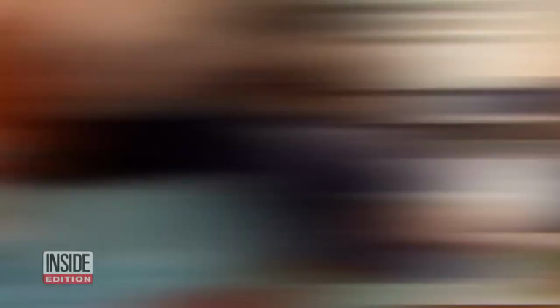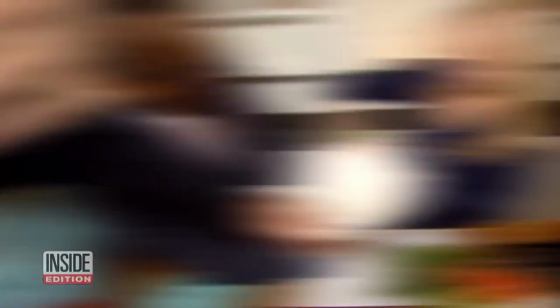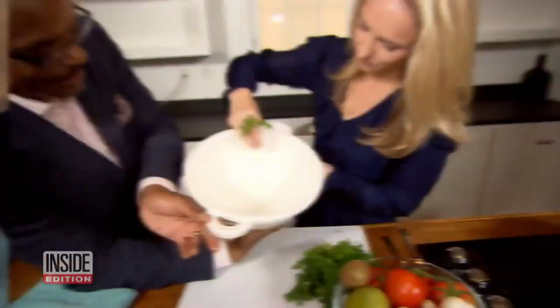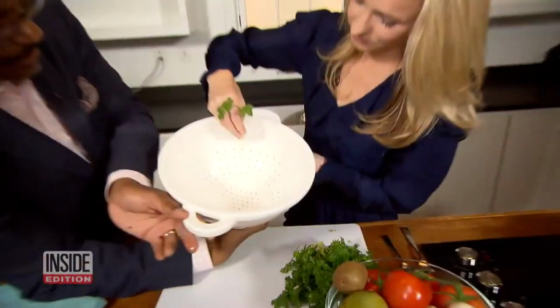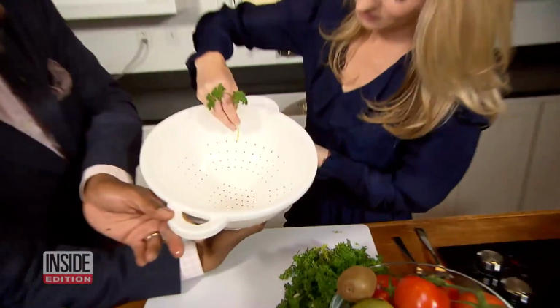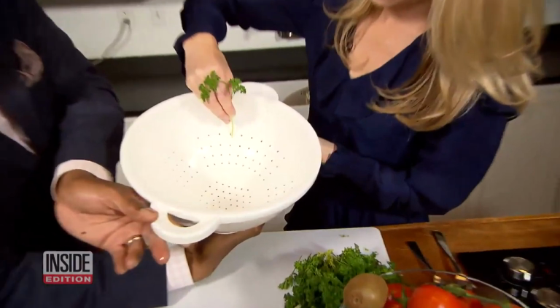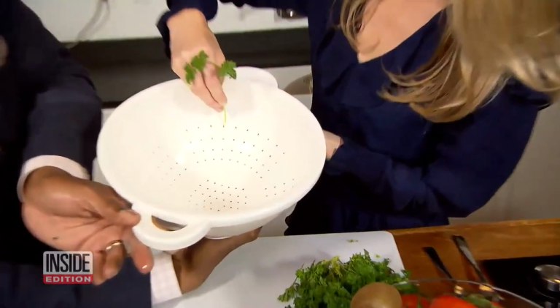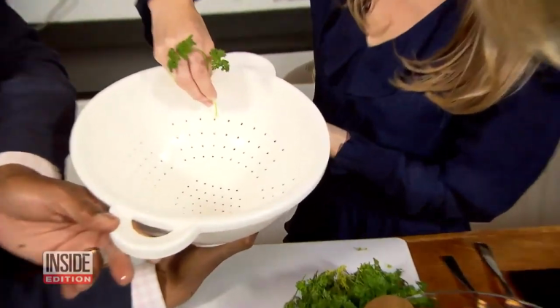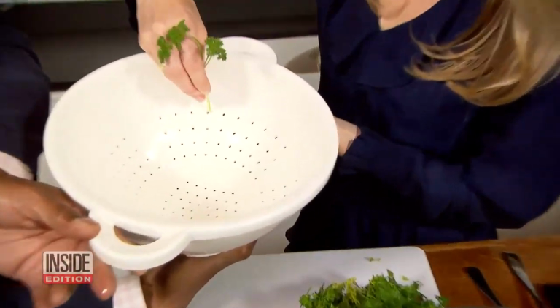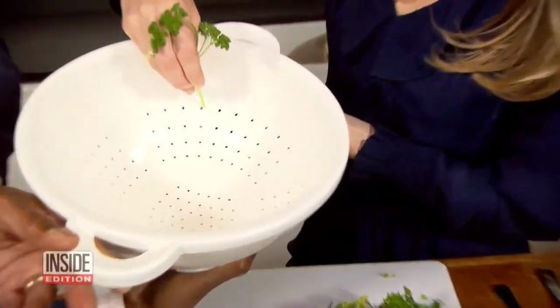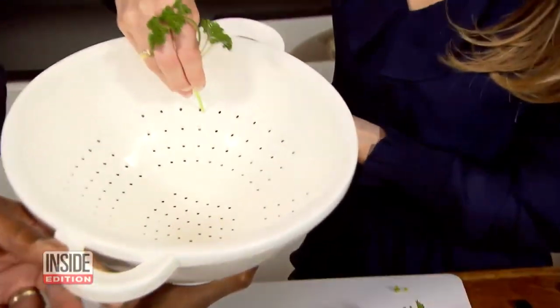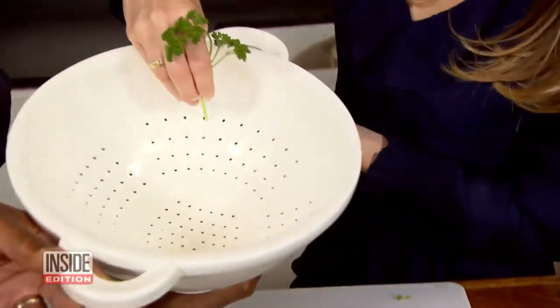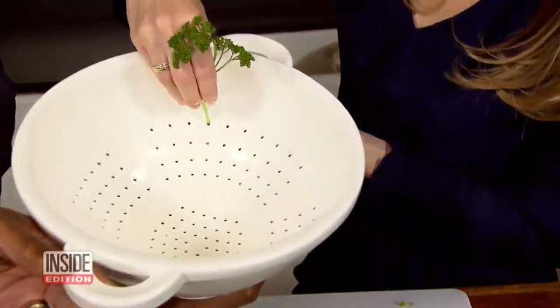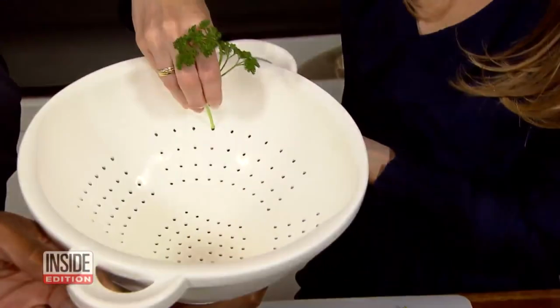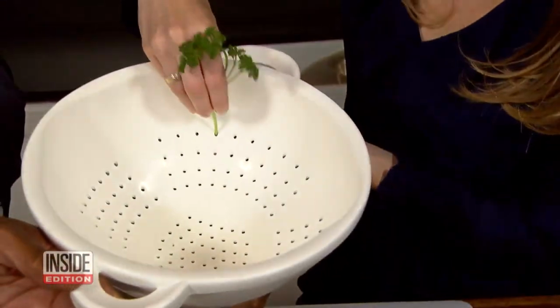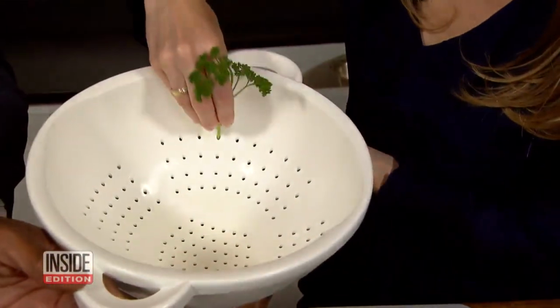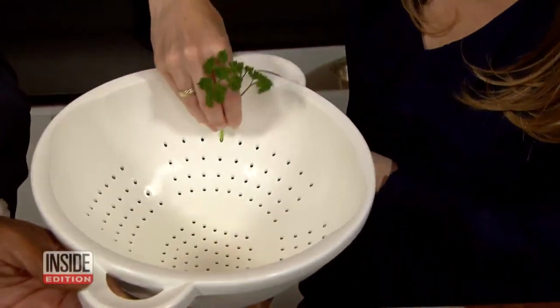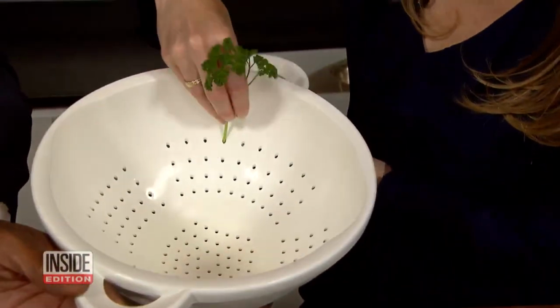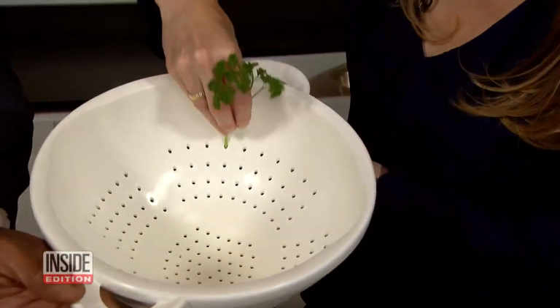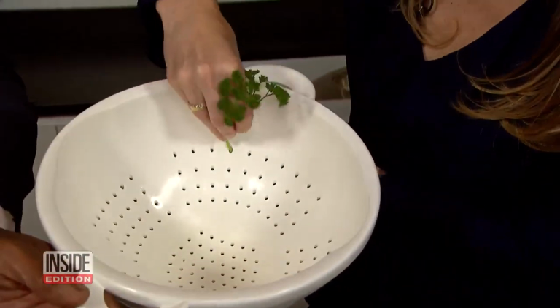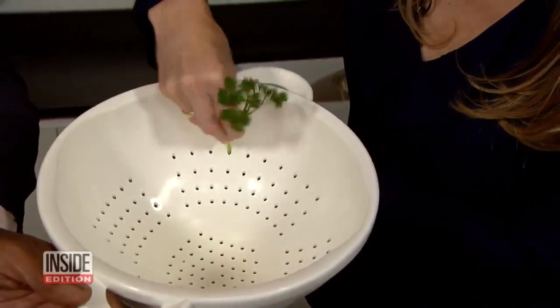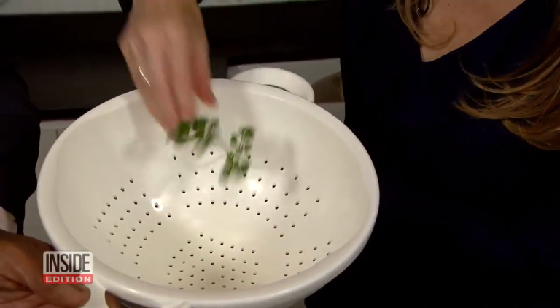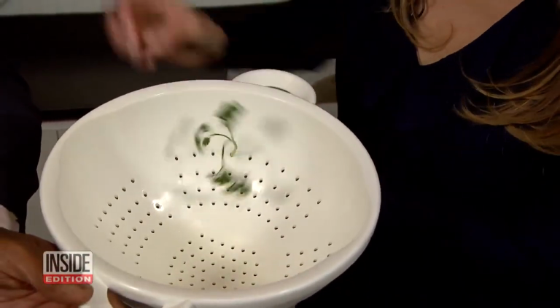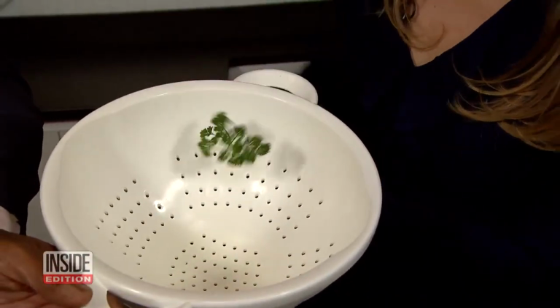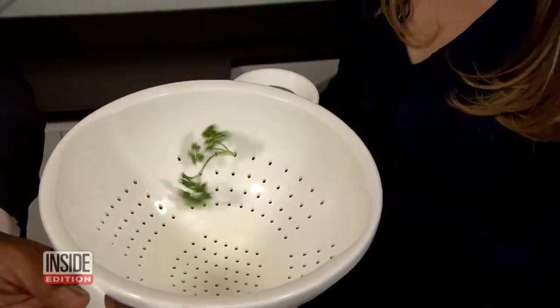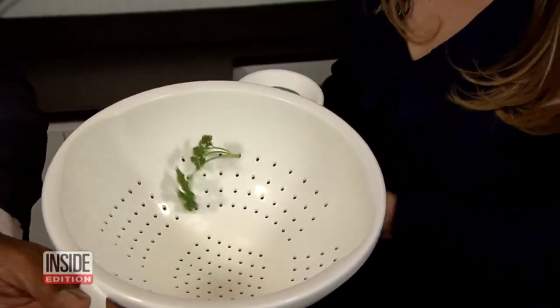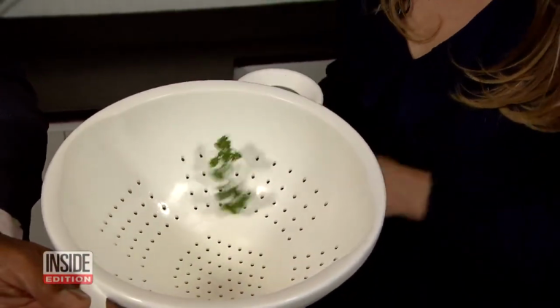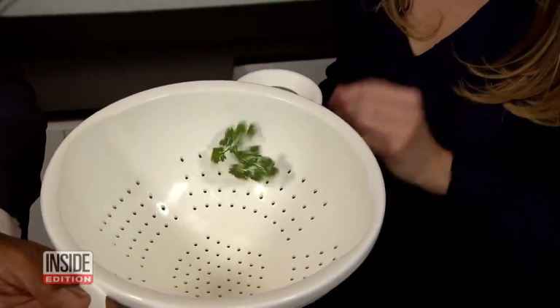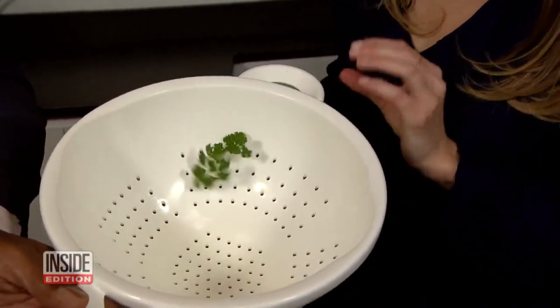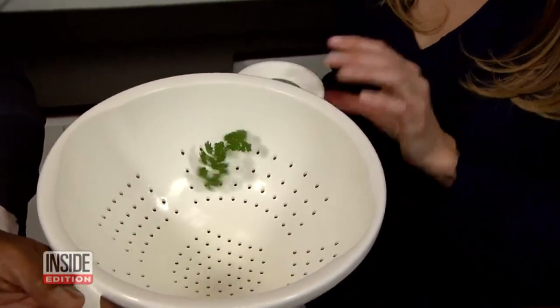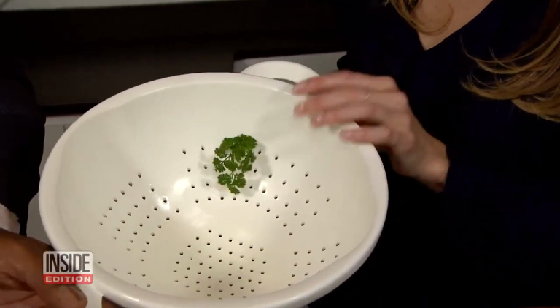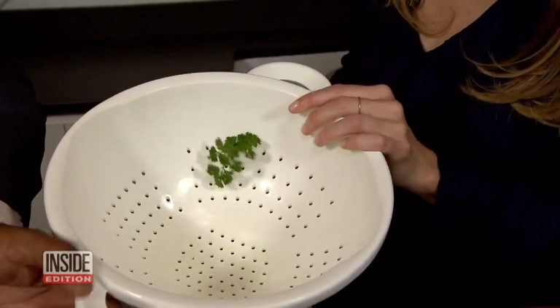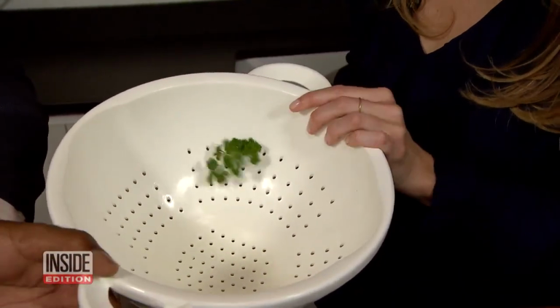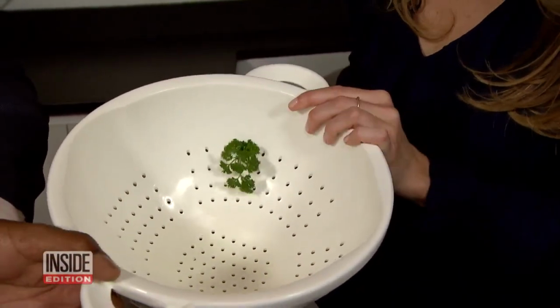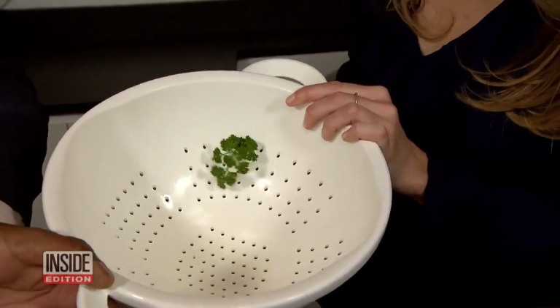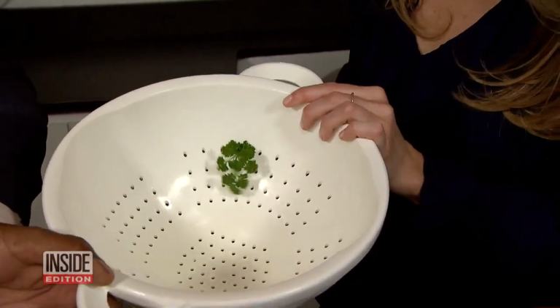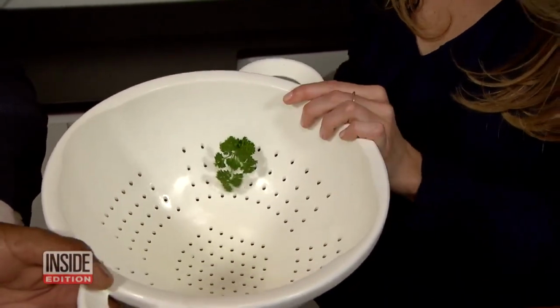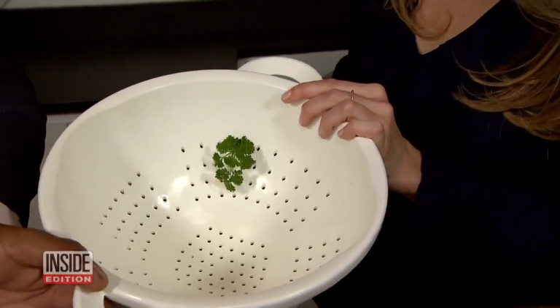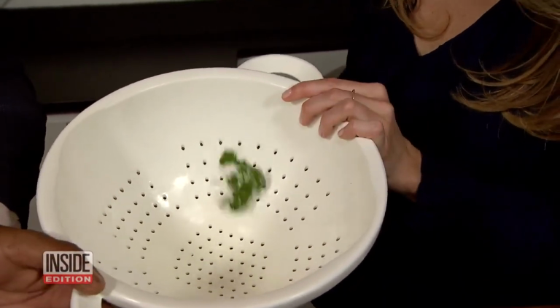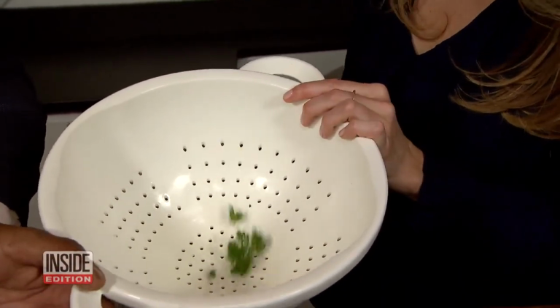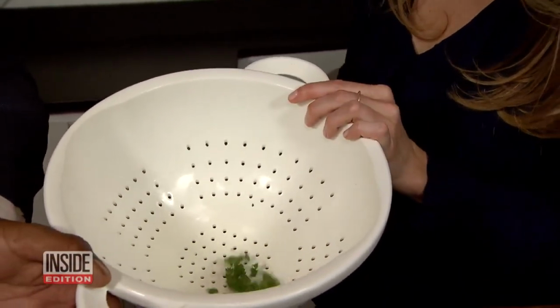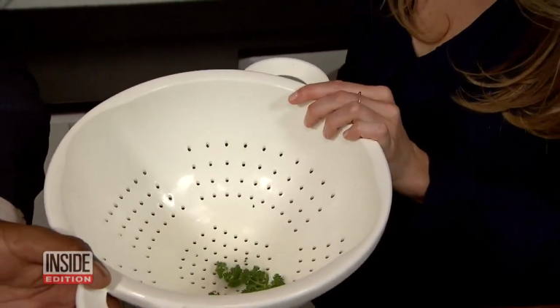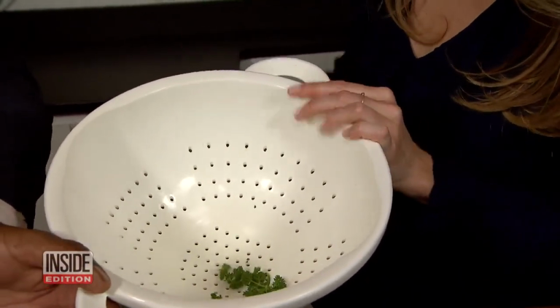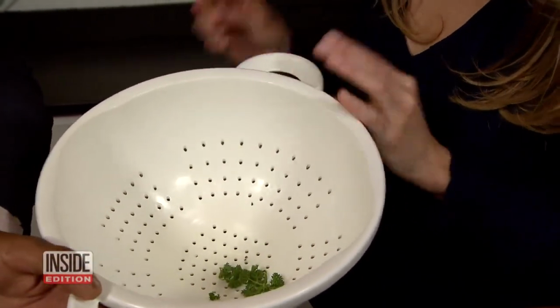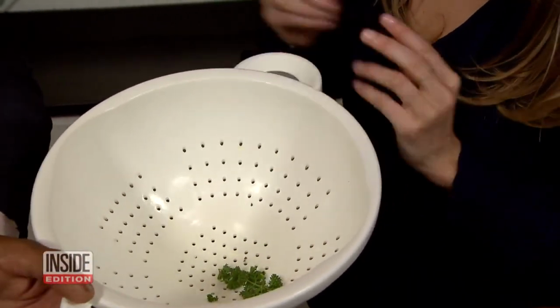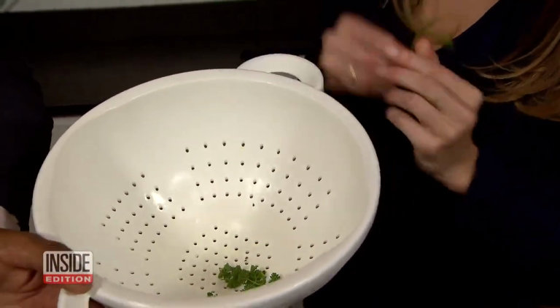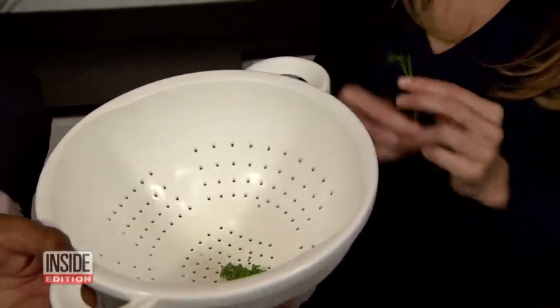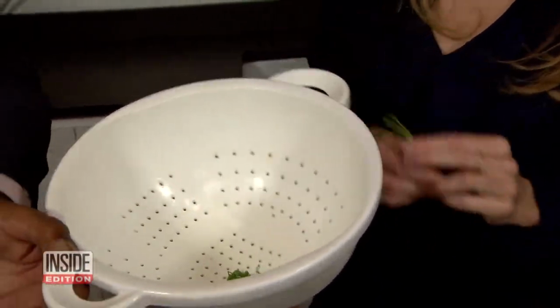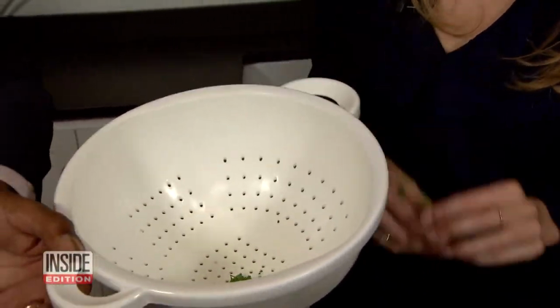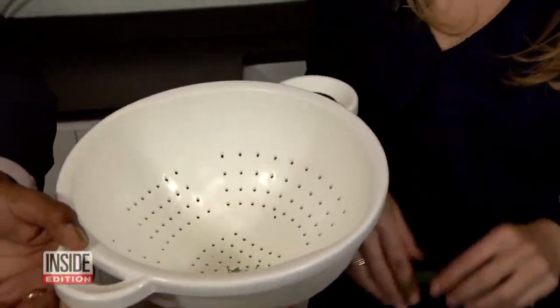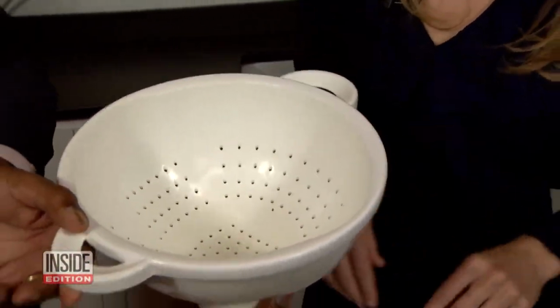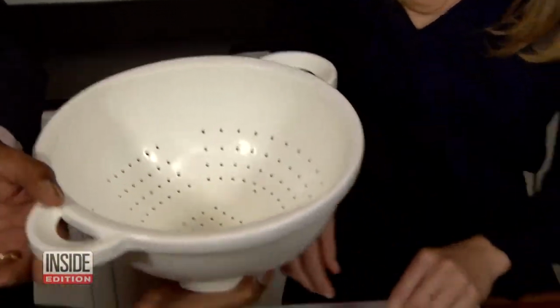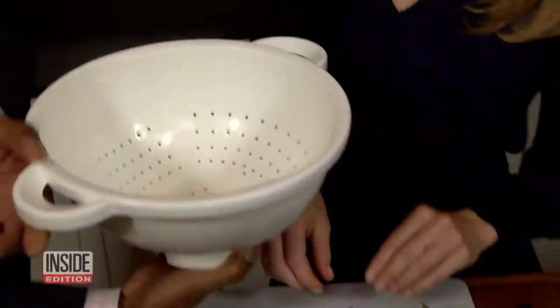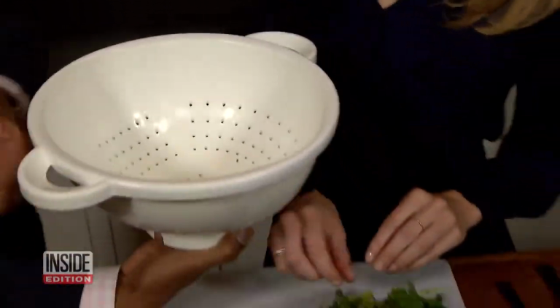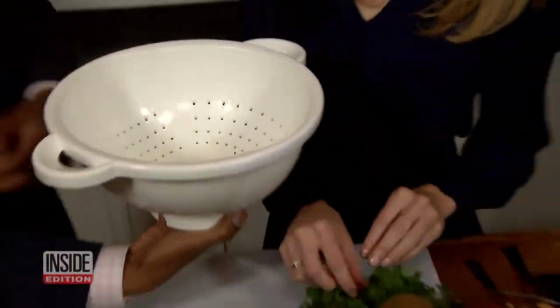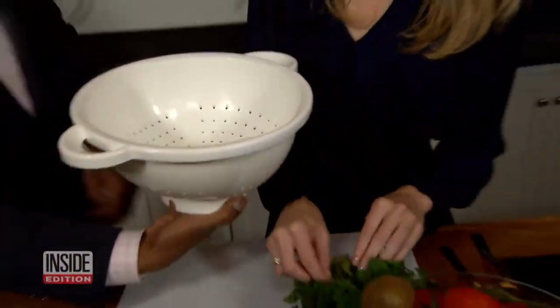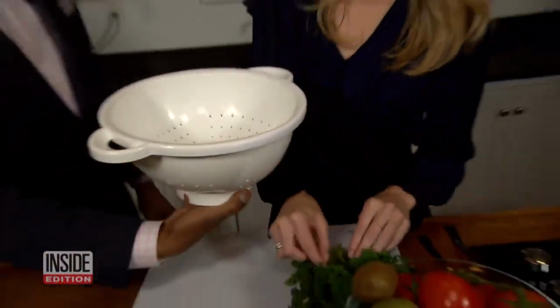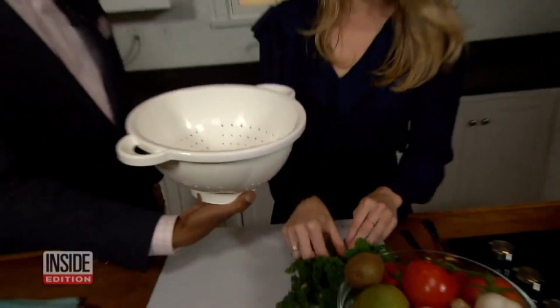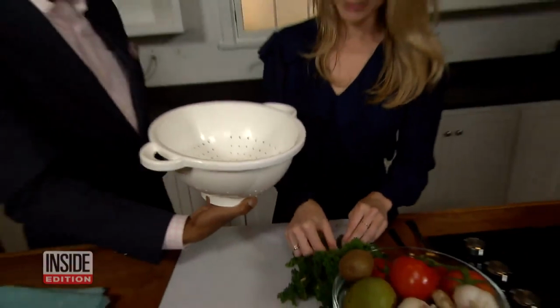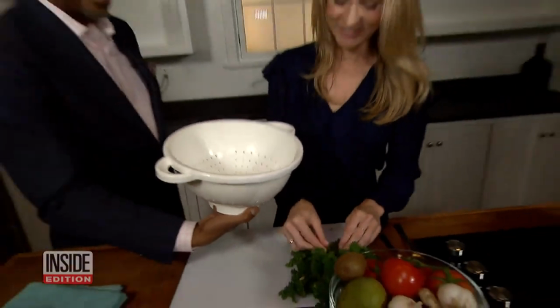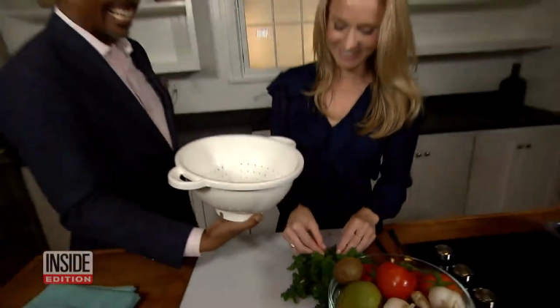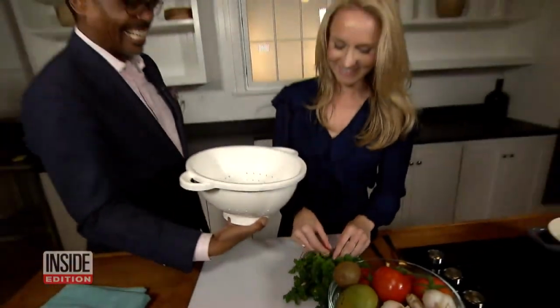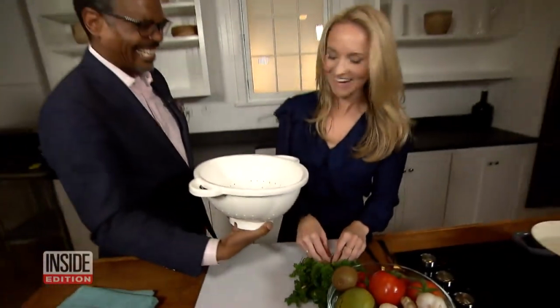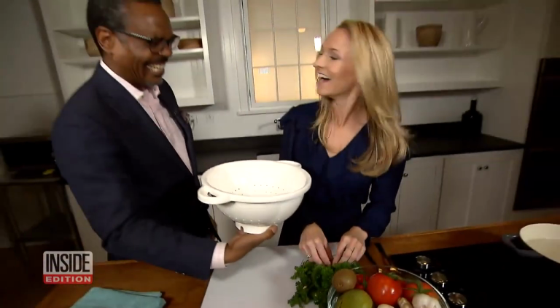For parsley, take a strainer and then pull it through — and you've got your herbs just like that.